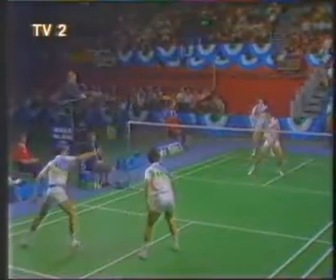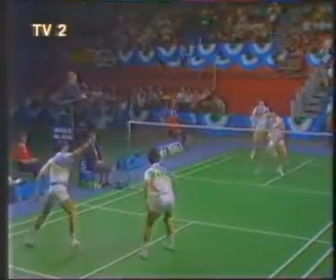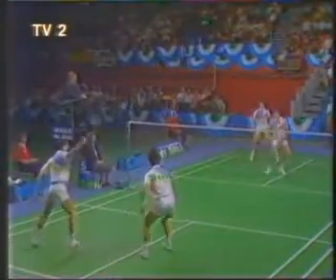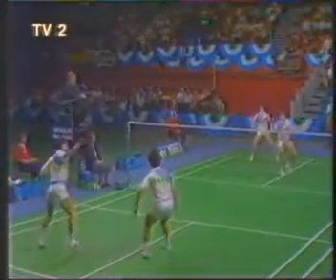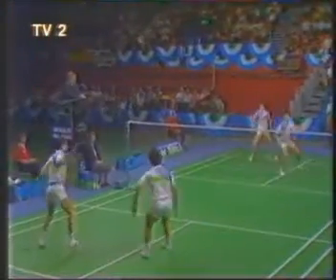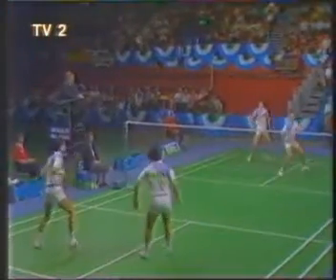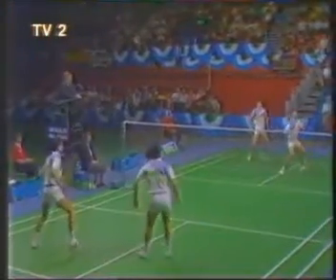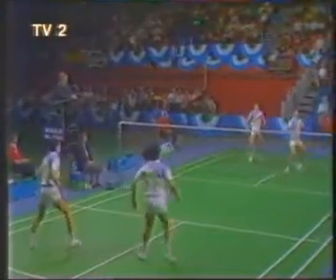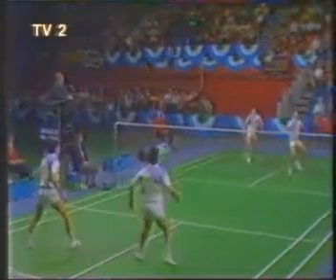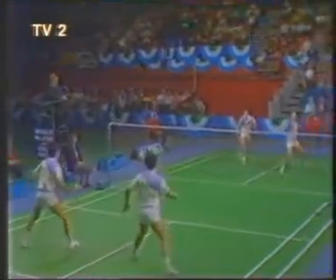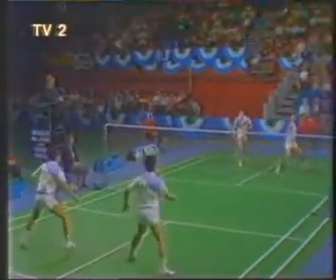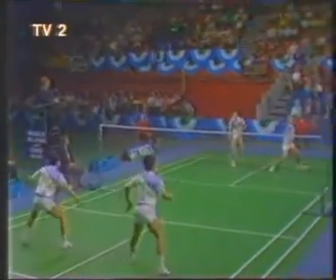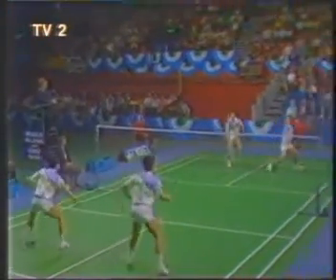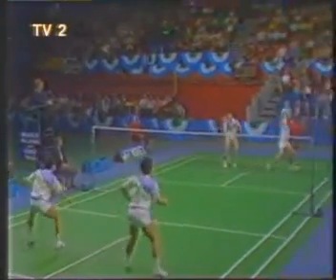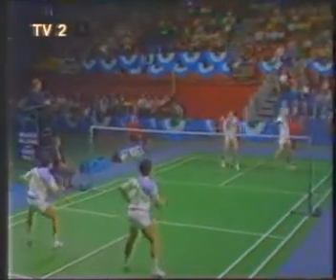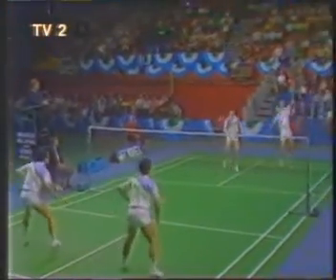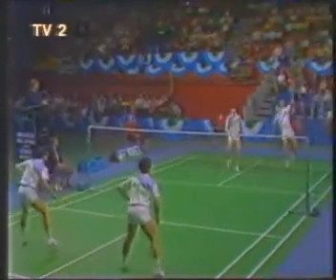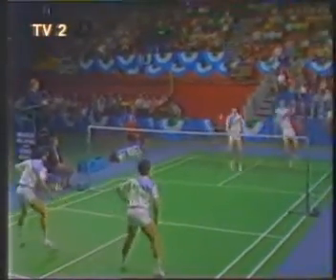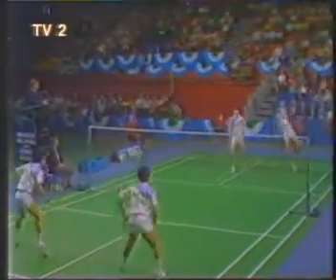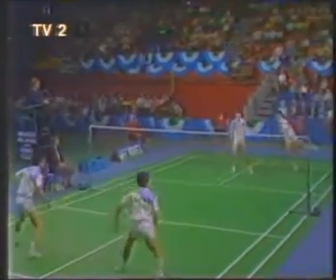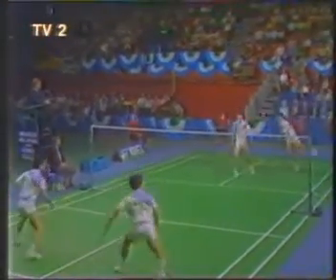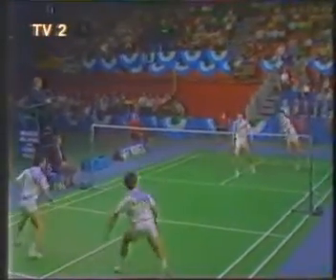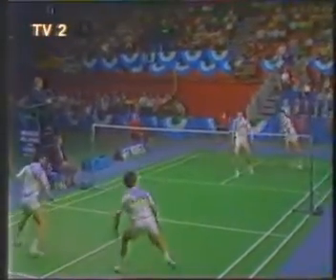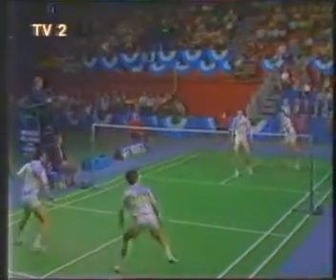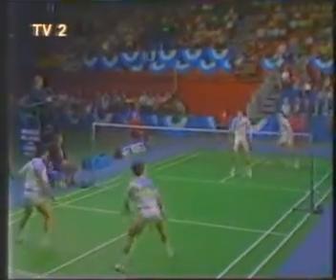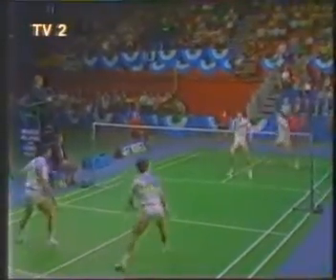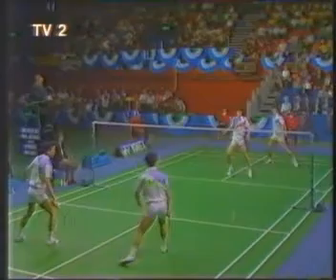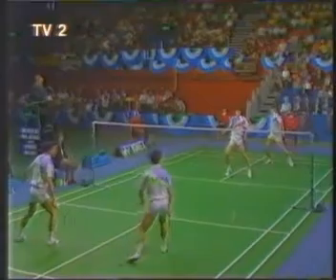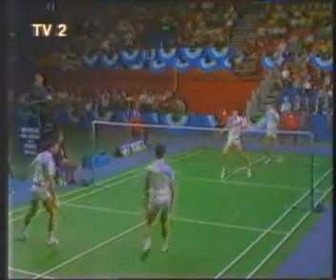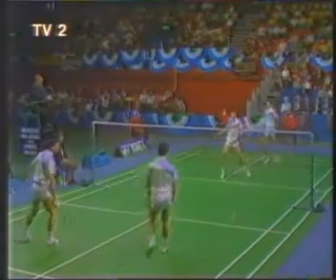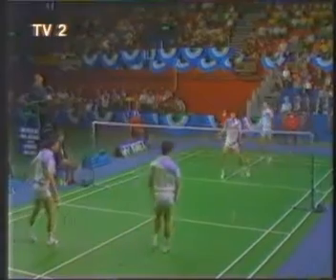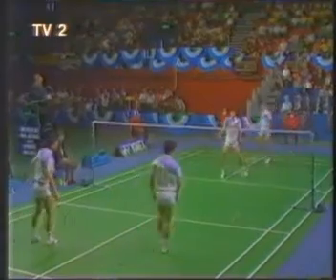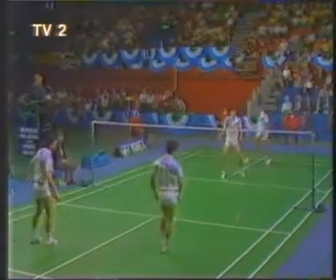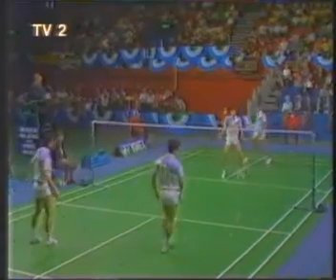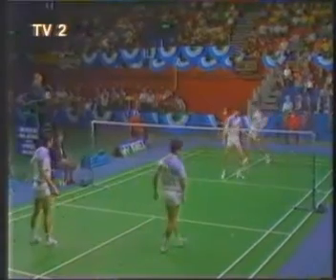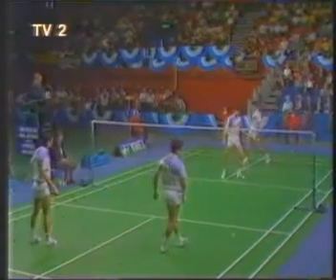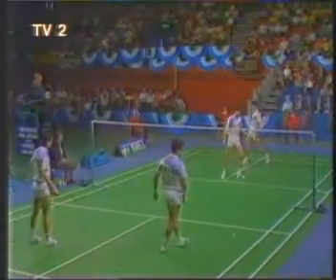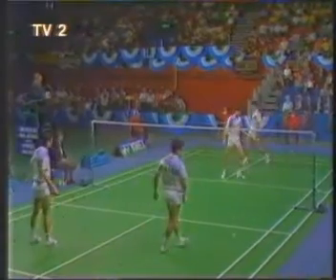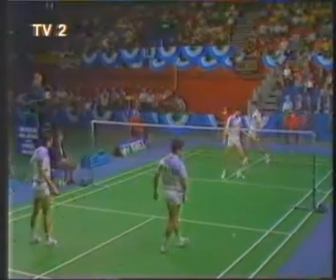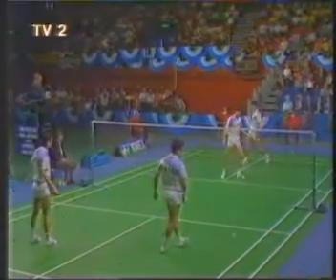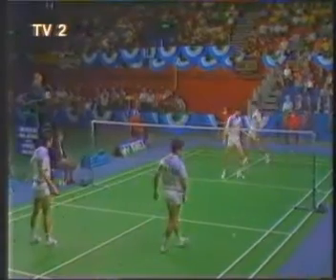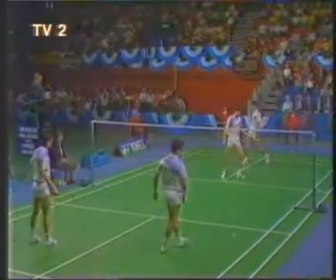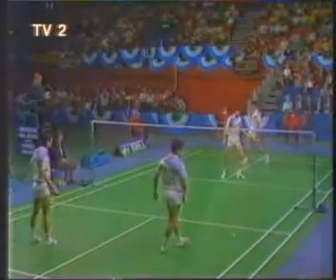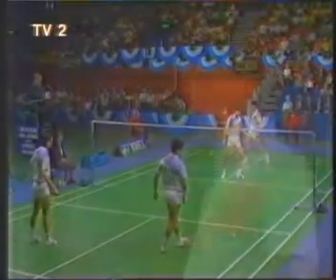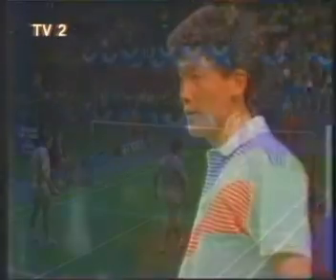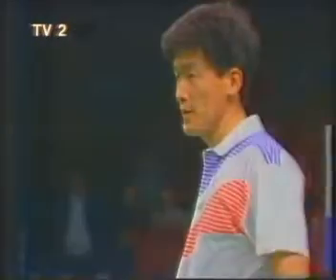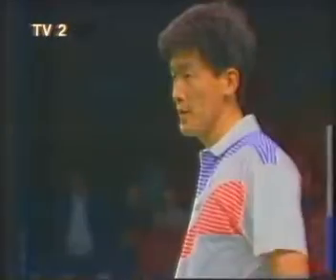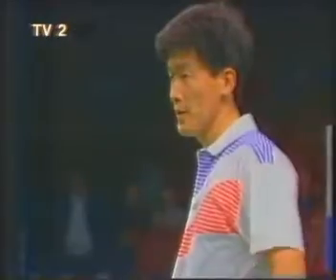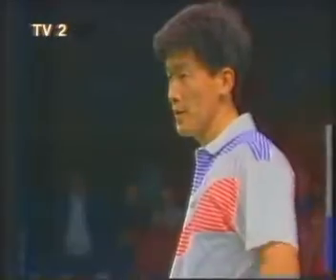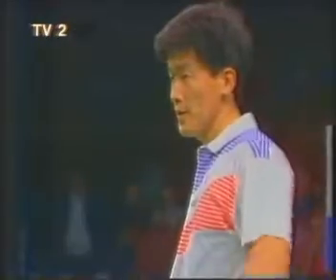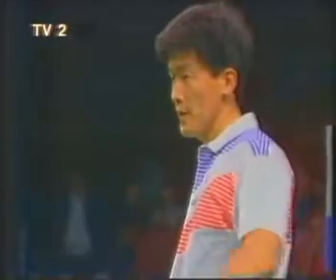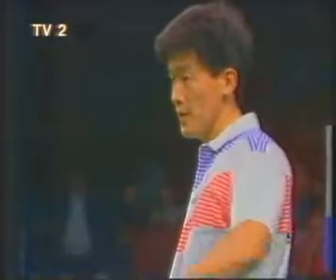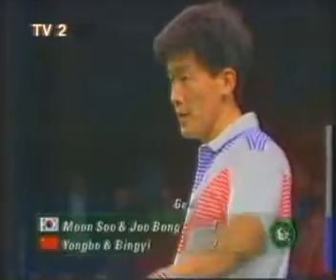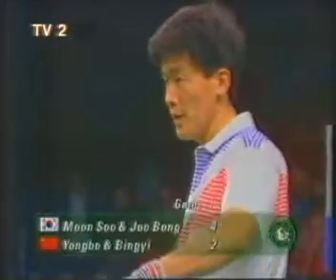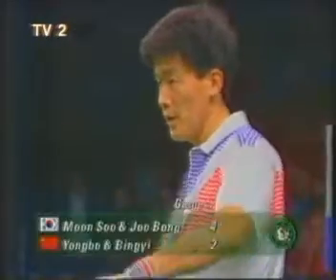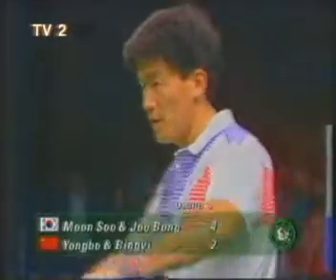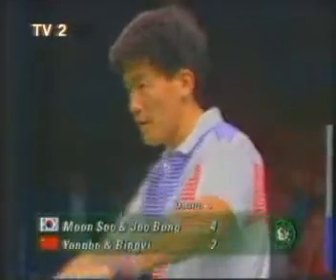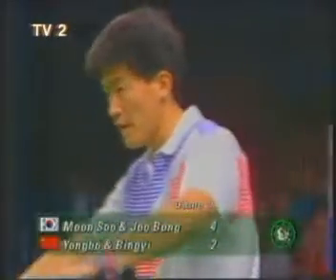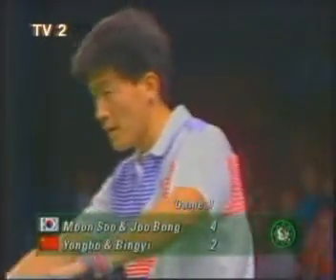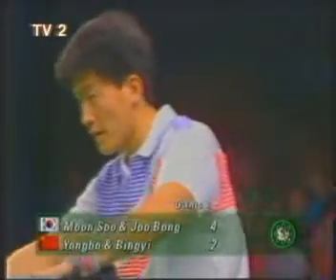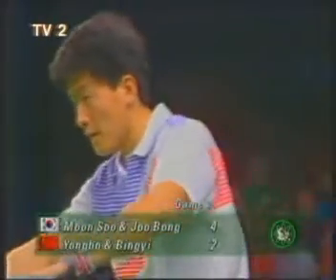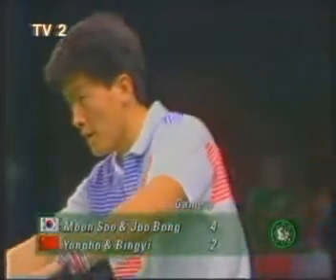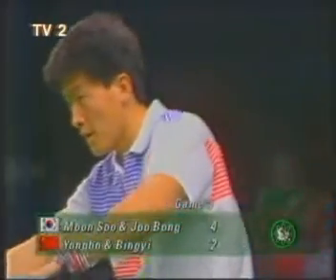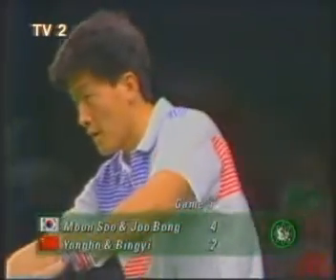Four-two. And Kim with a straight drop. Chinese pair completely stranded.